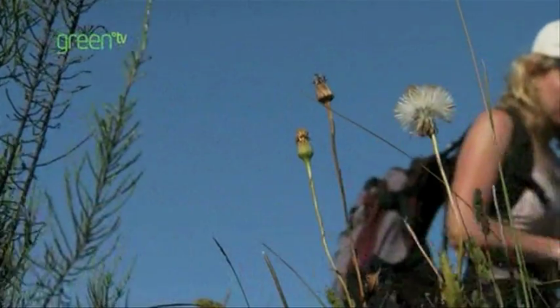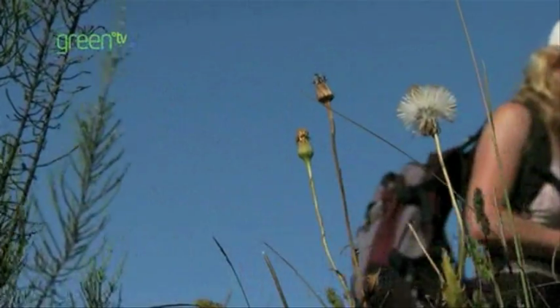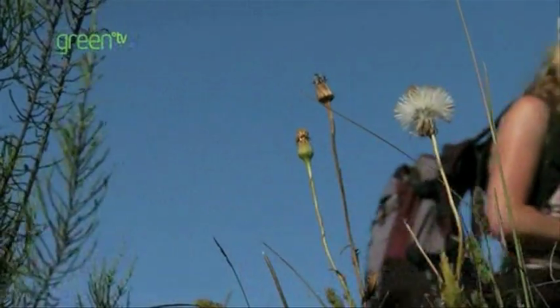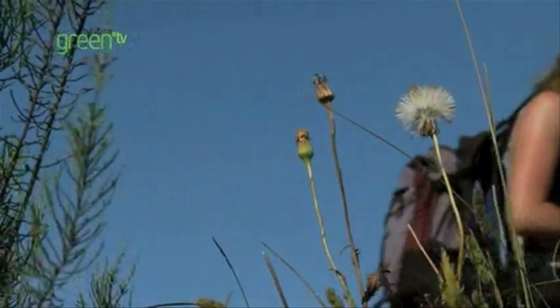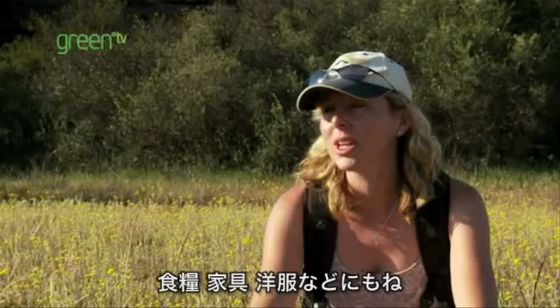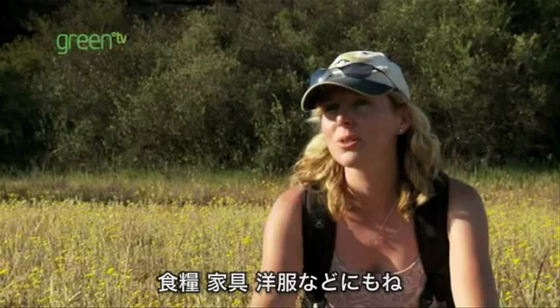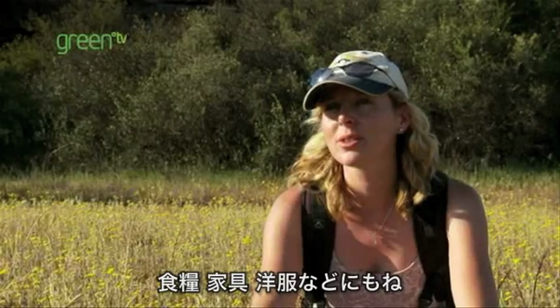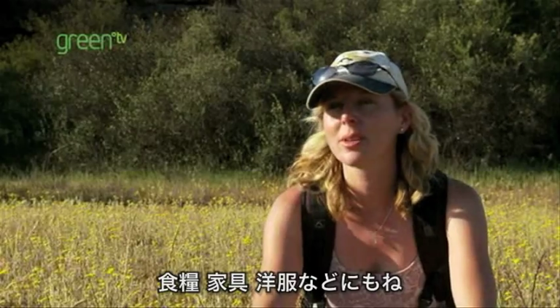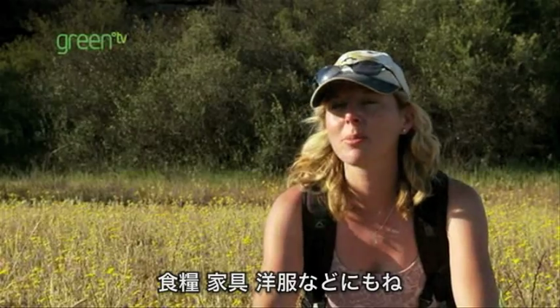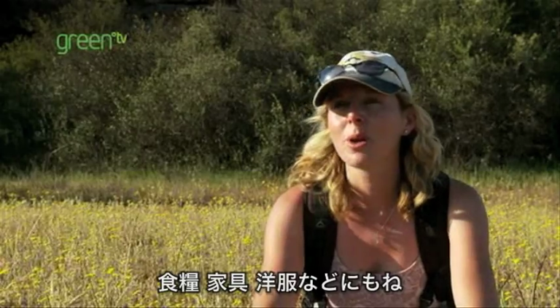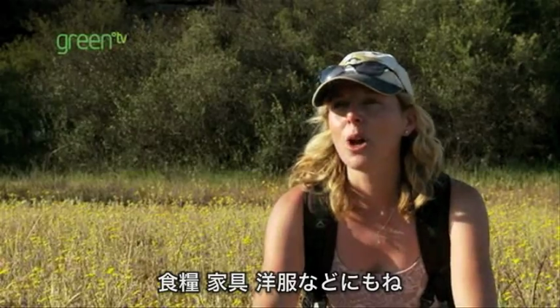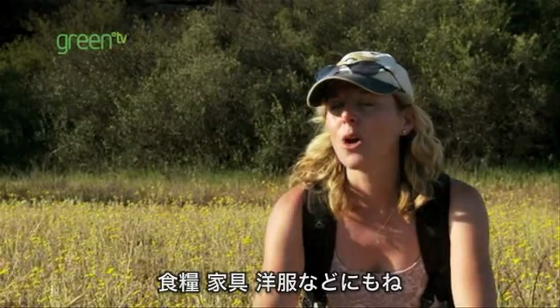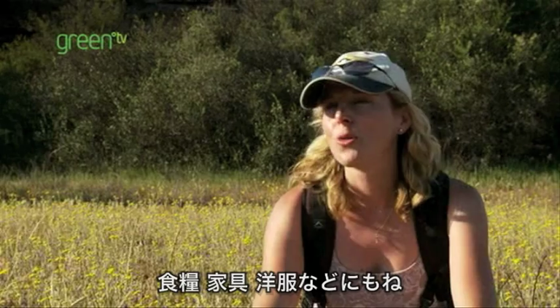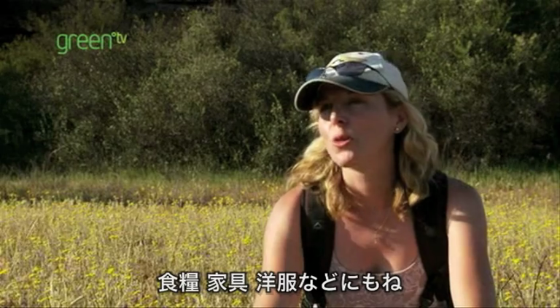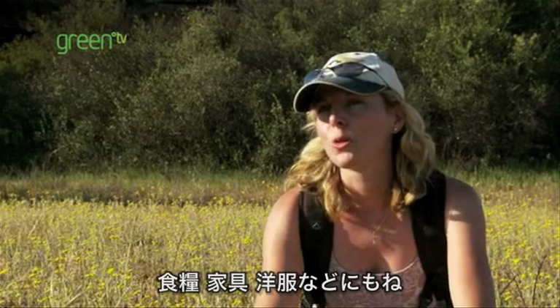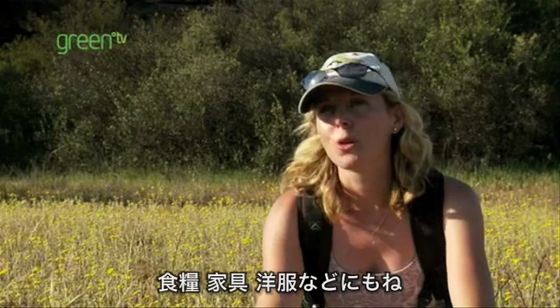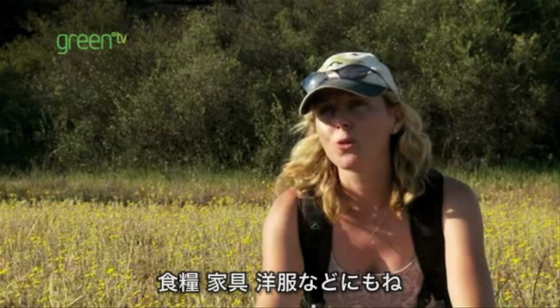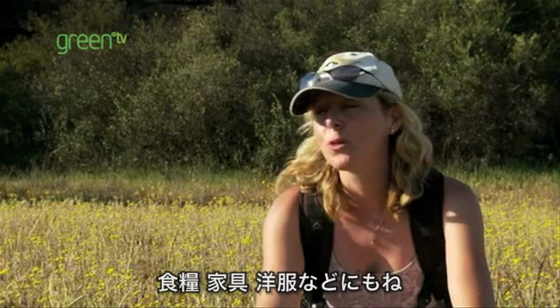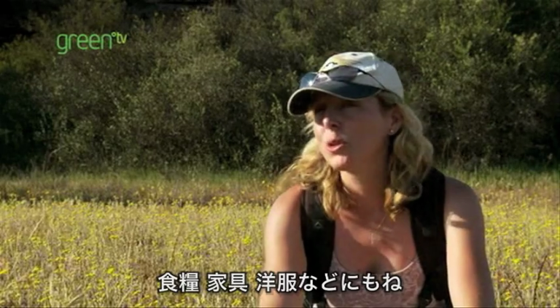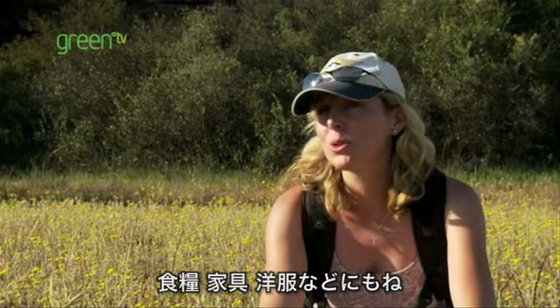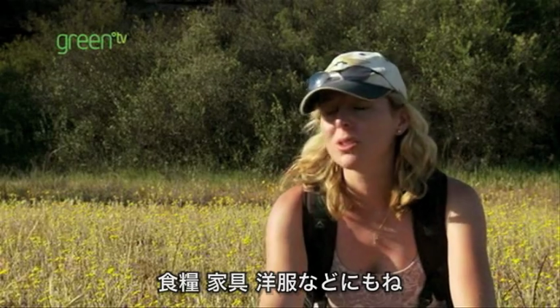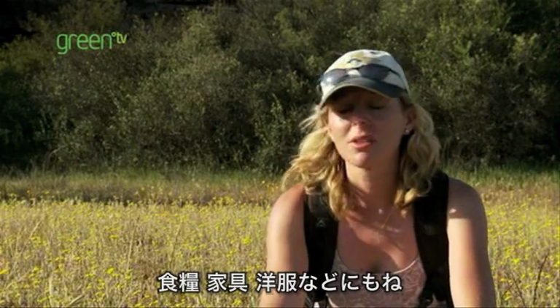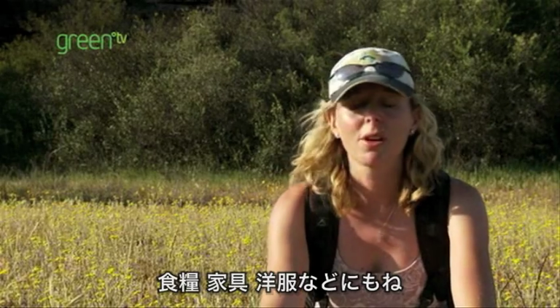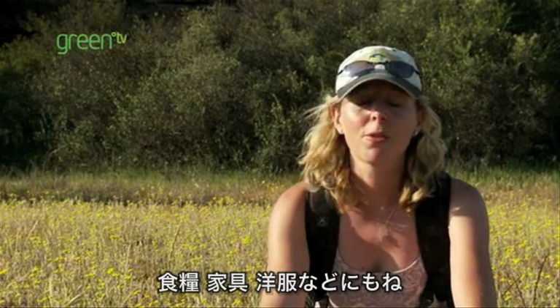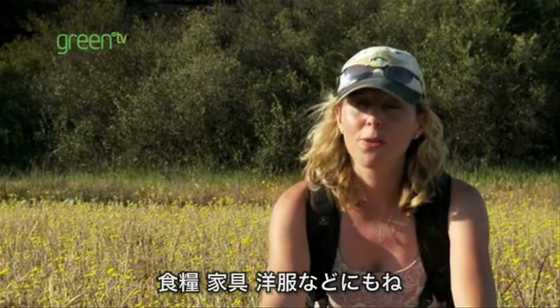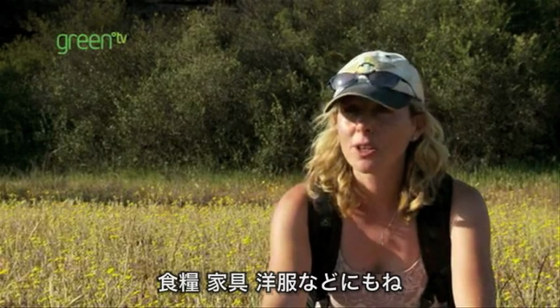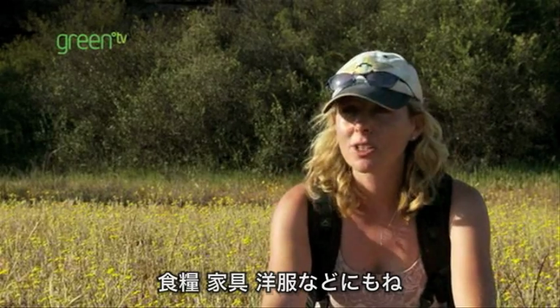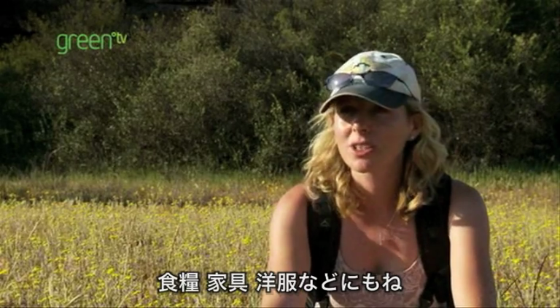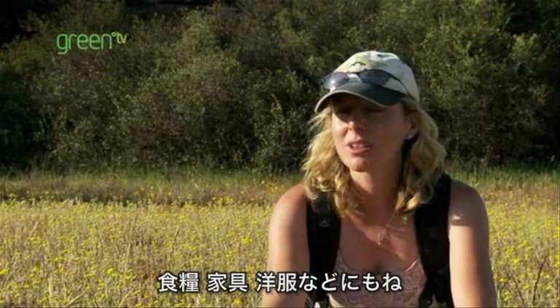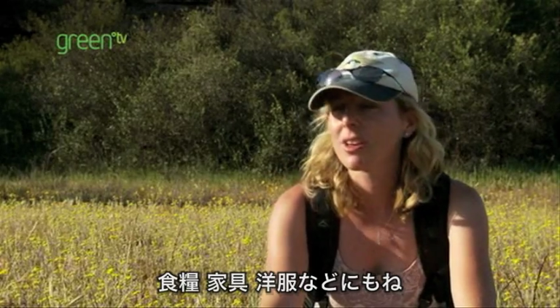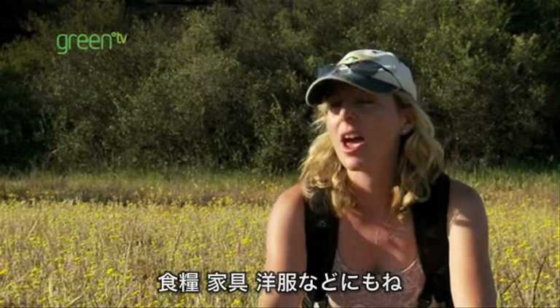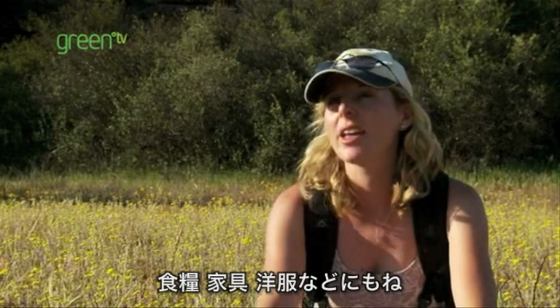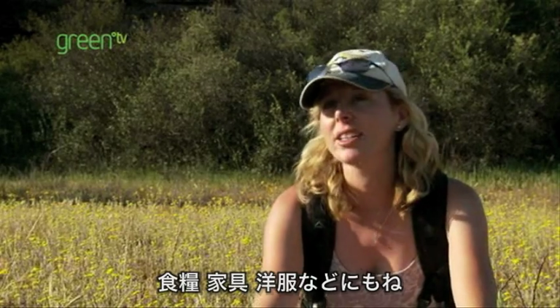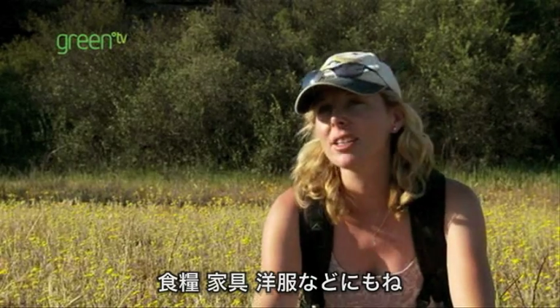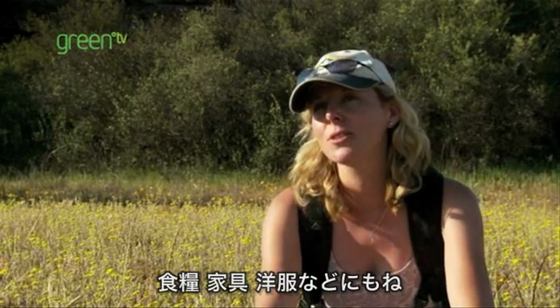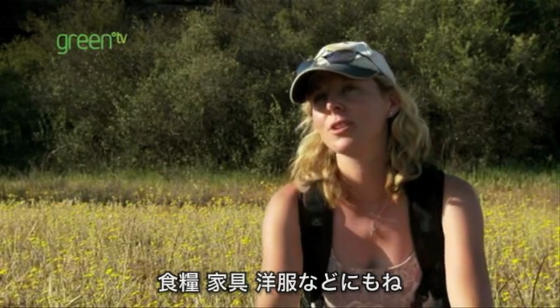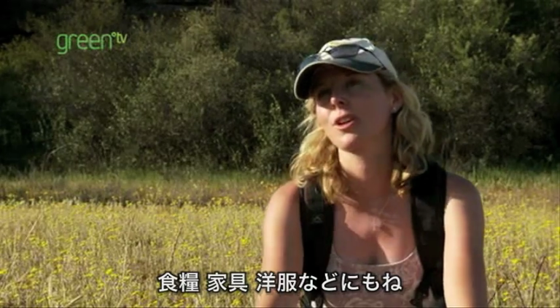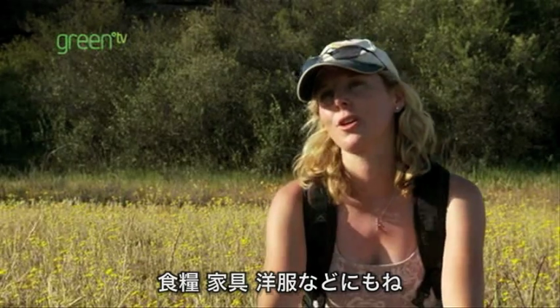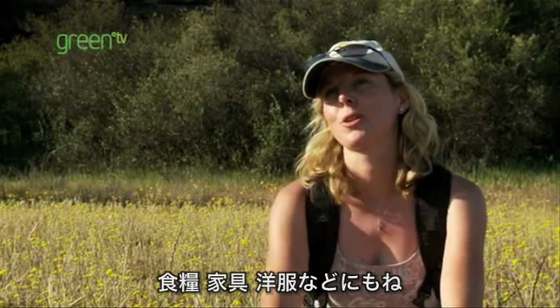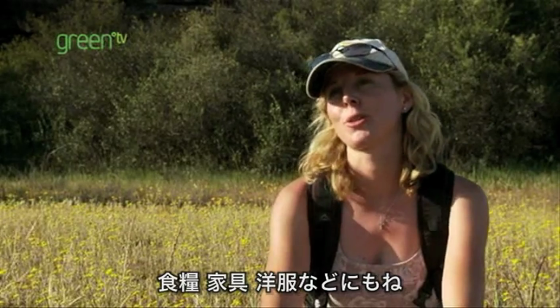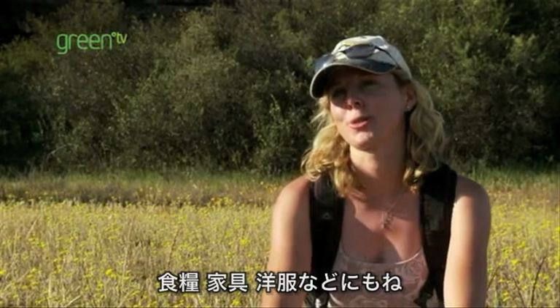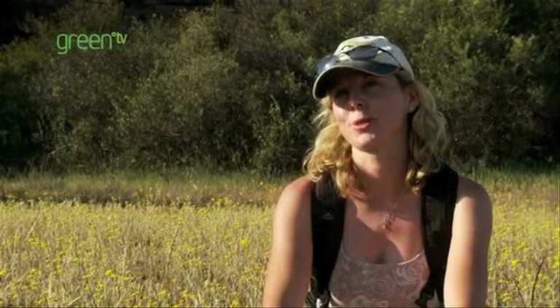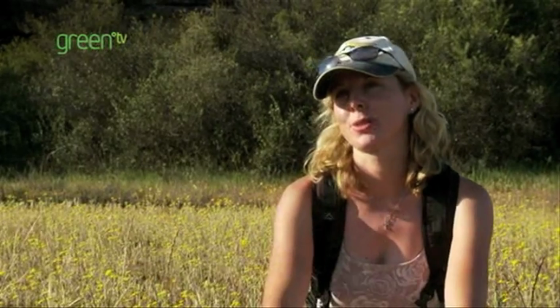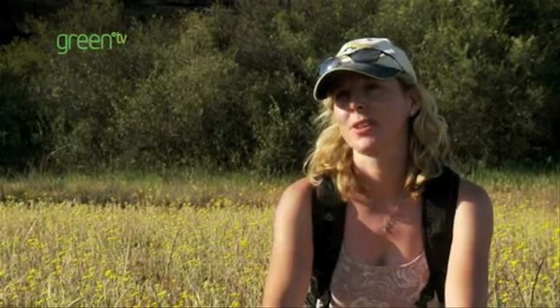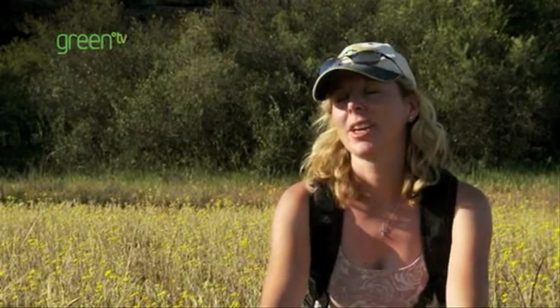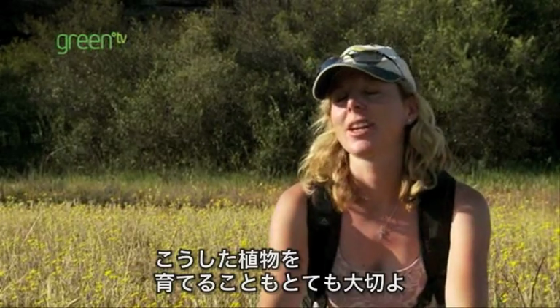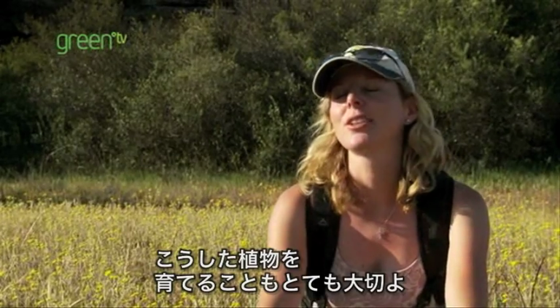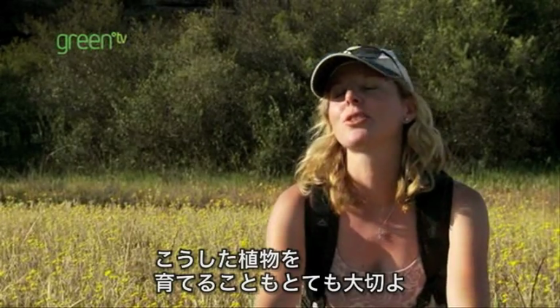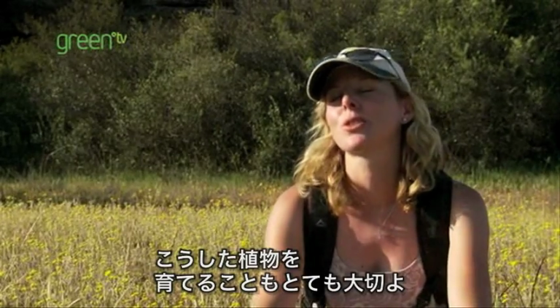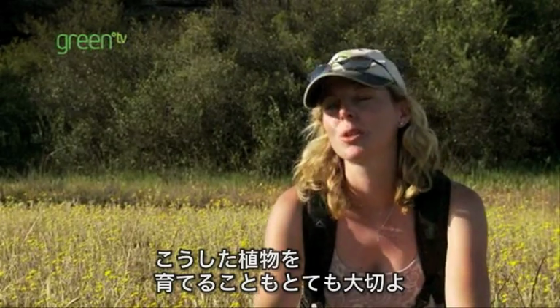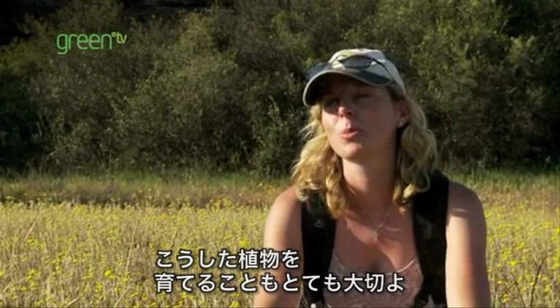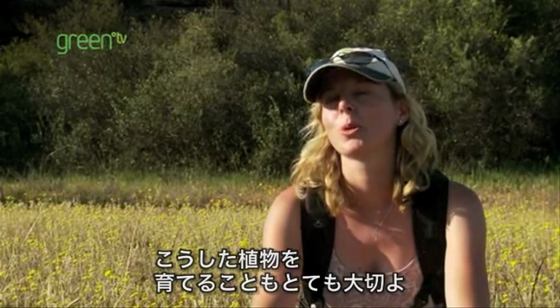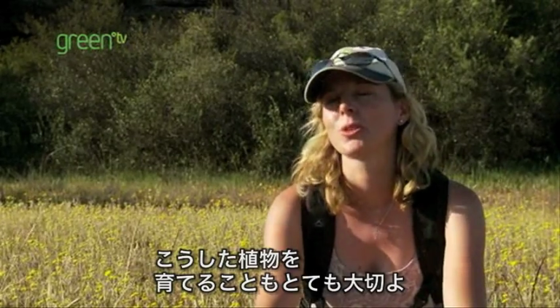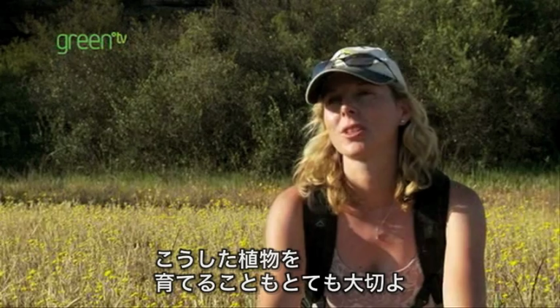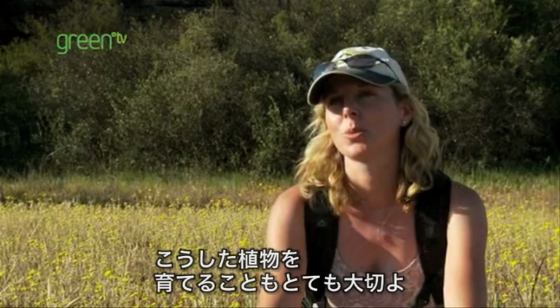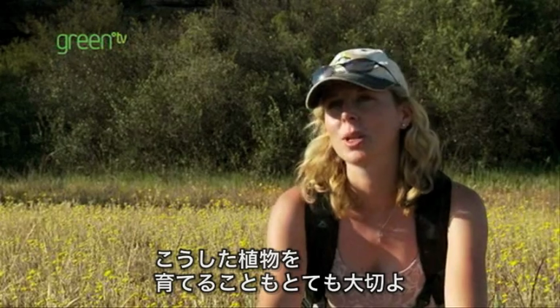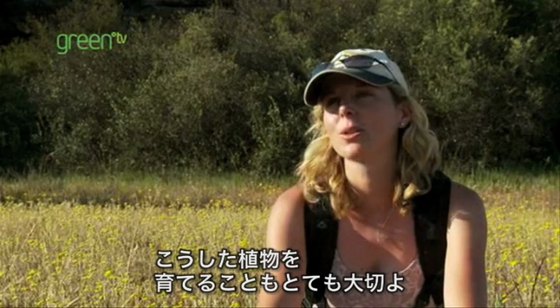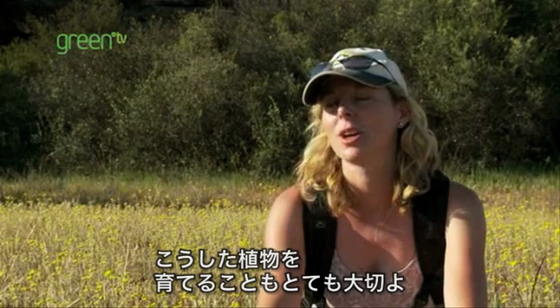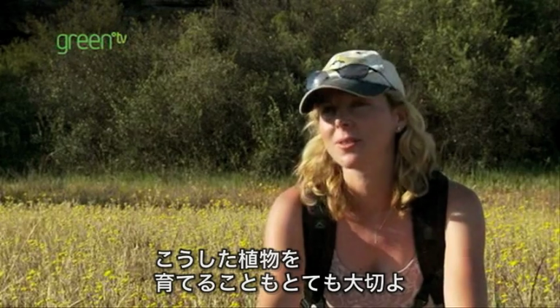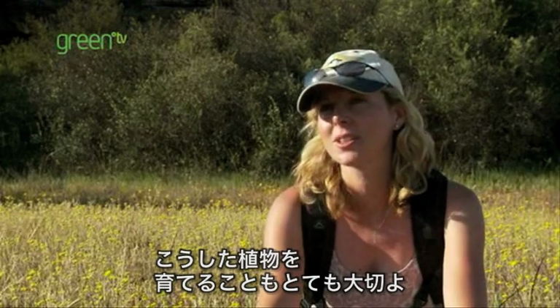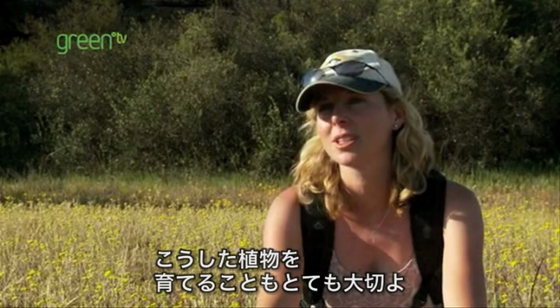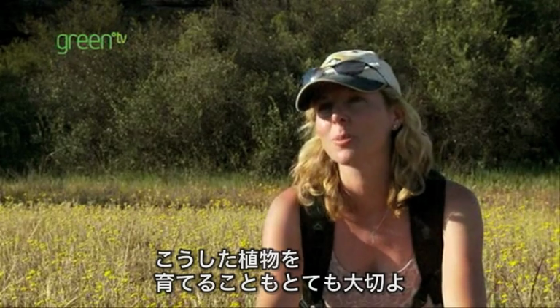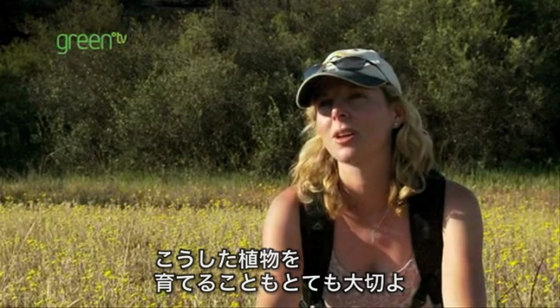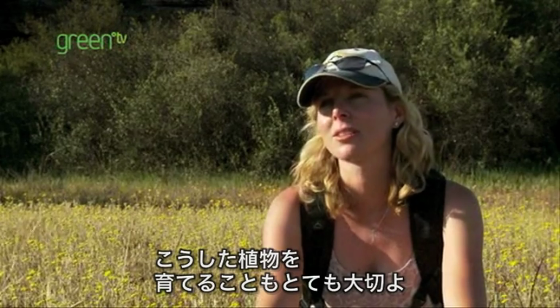What I really enjoy about hunting for plants is that they not only produce beautiful flowers for us, but they're important to us in our use every day. We use them for food, furniture, and even clothes. It is so important that we look after these plants.